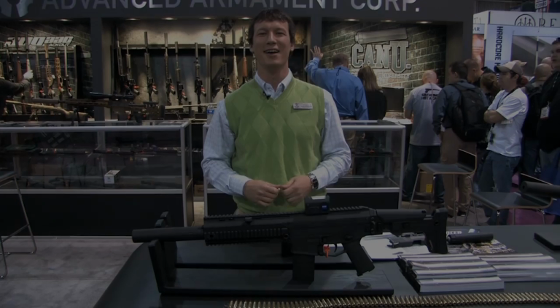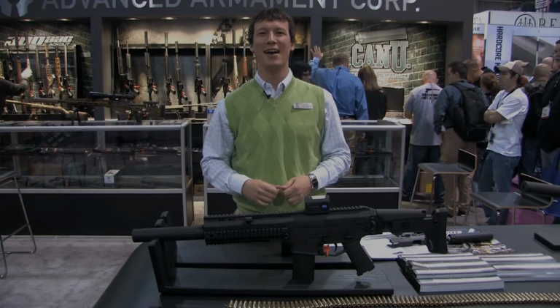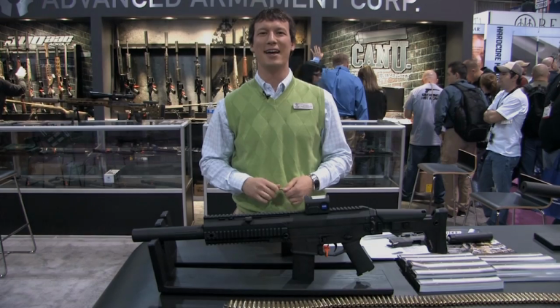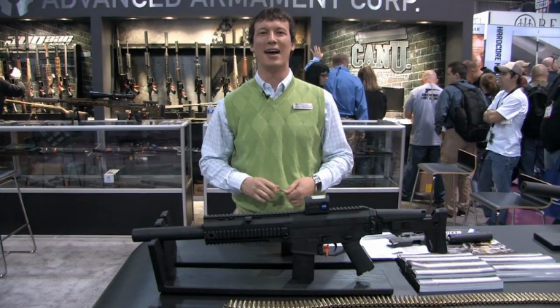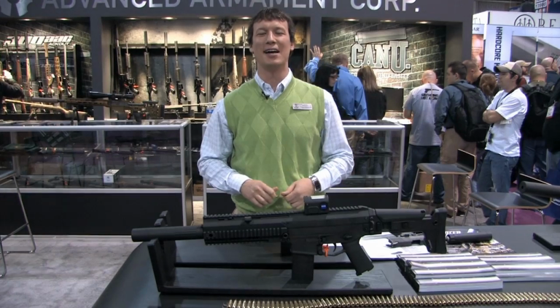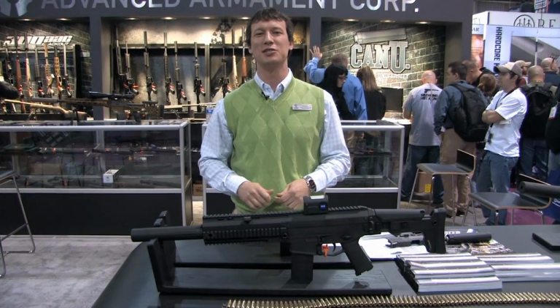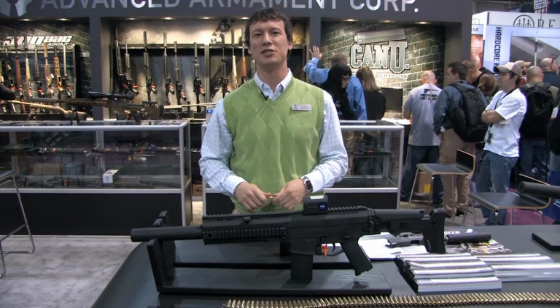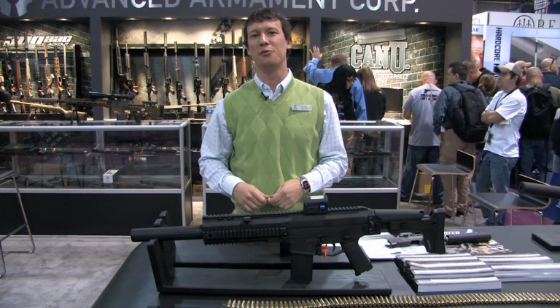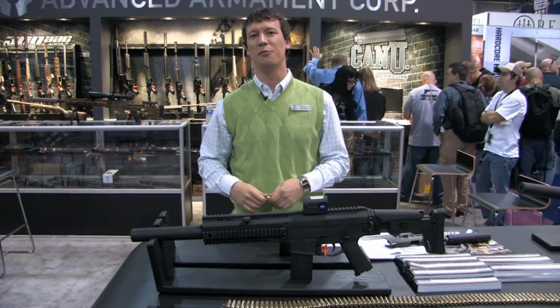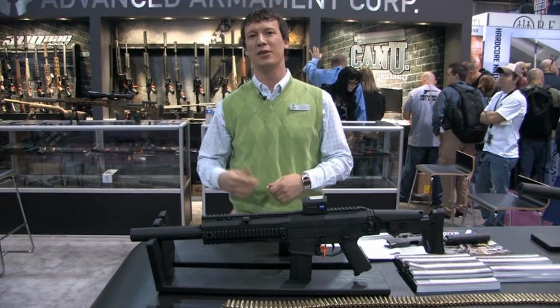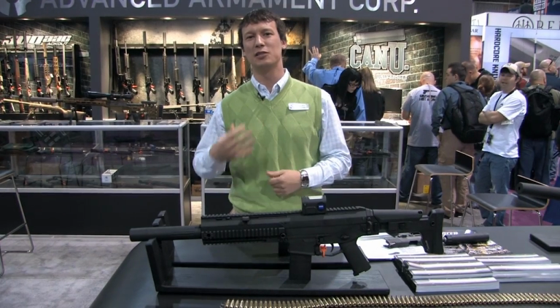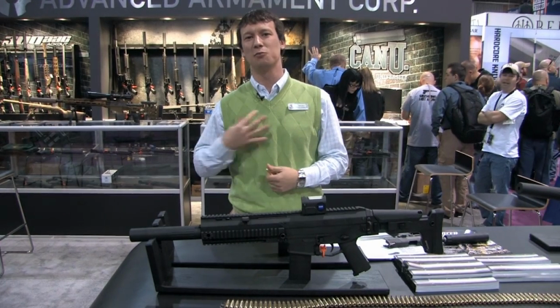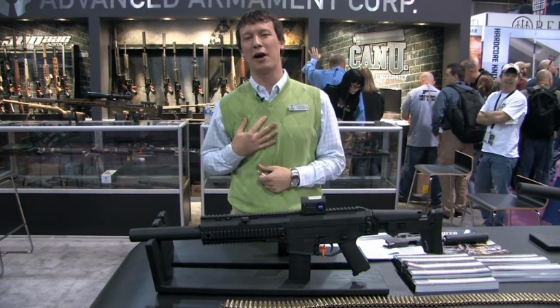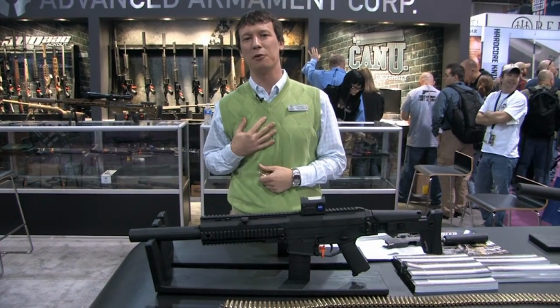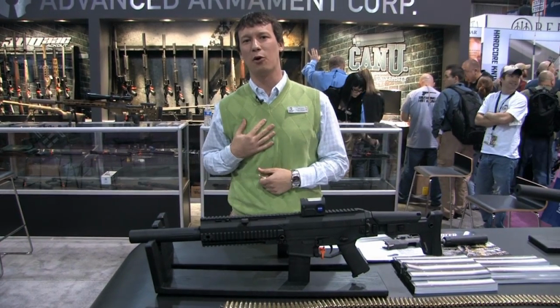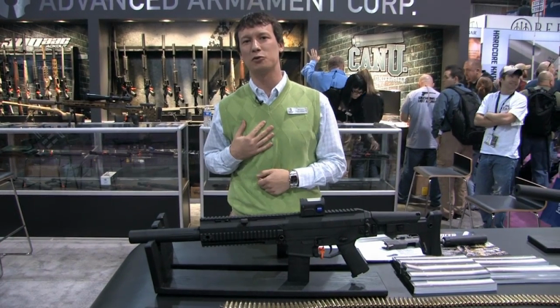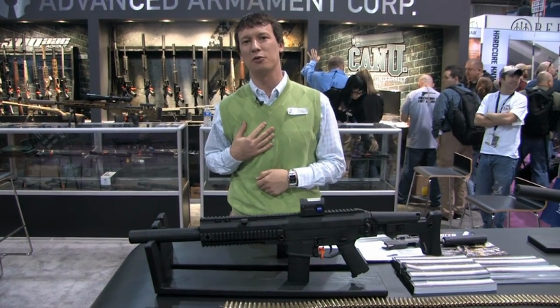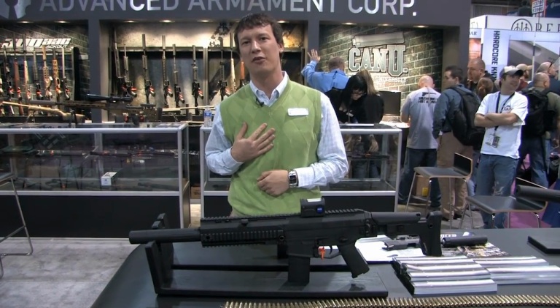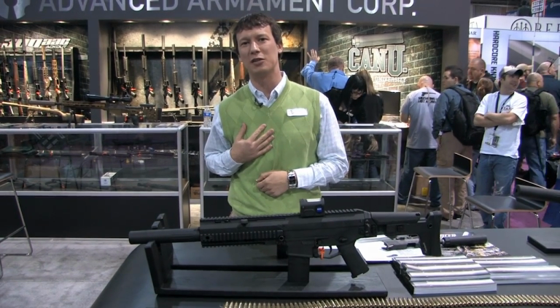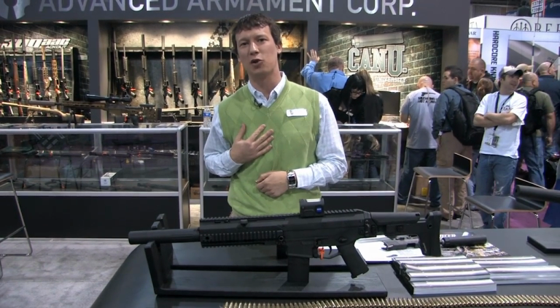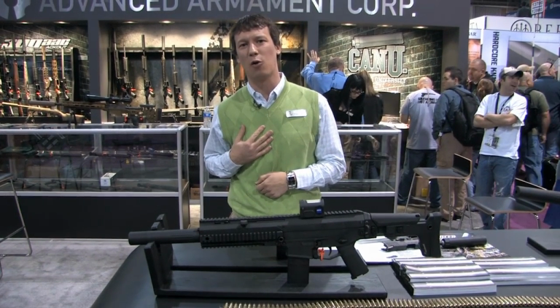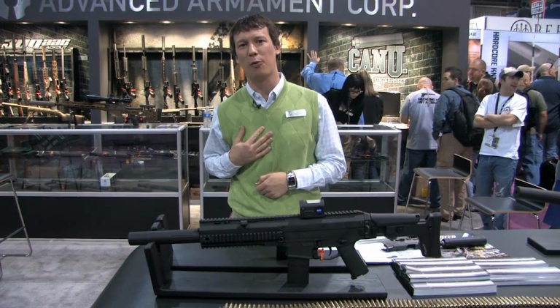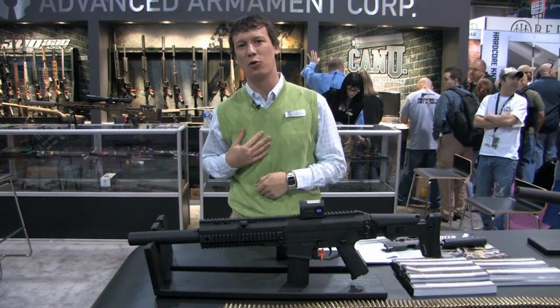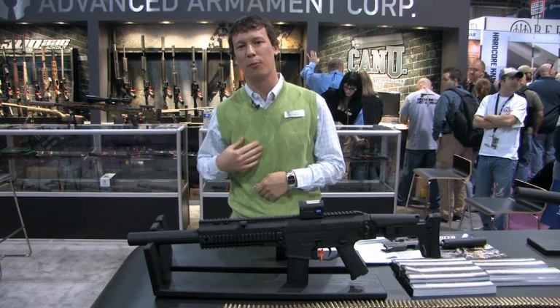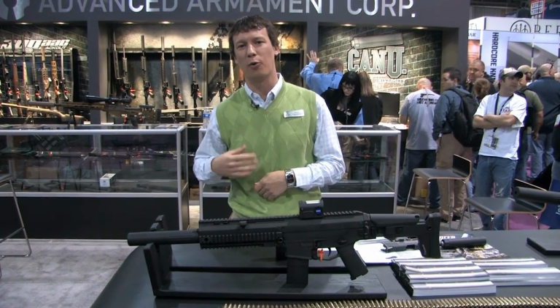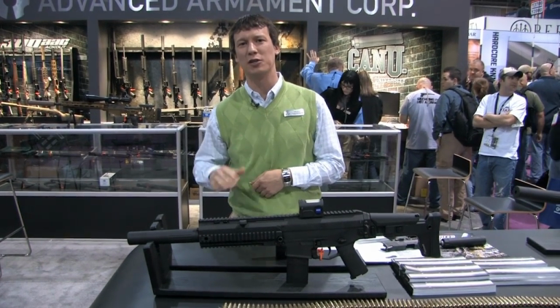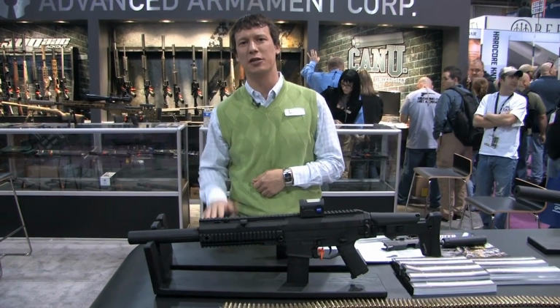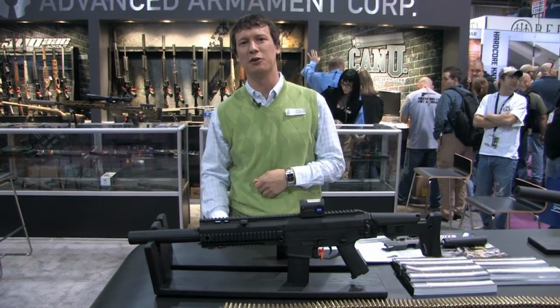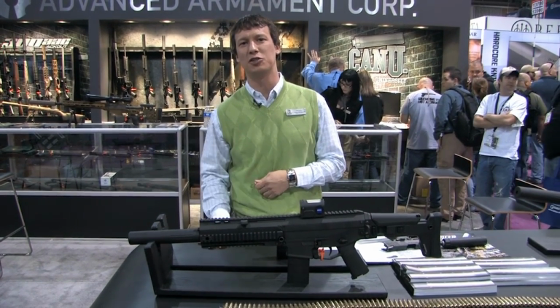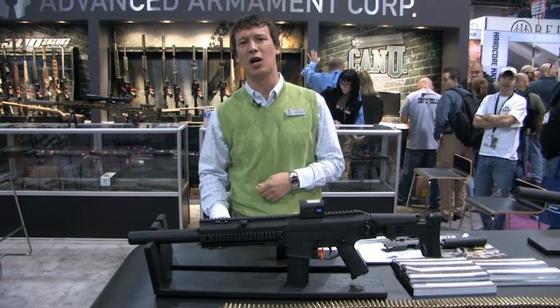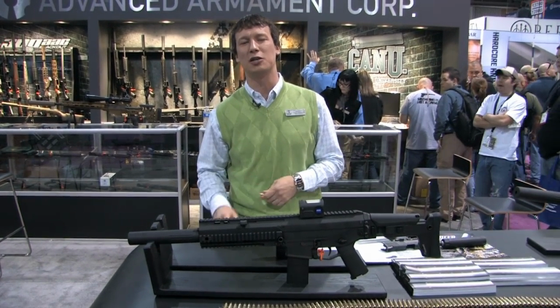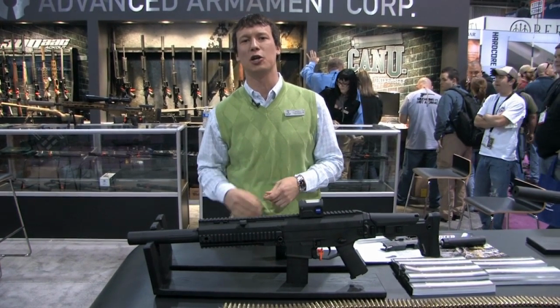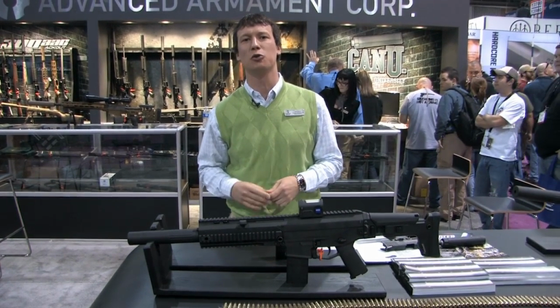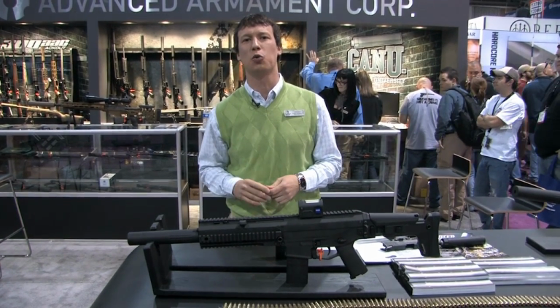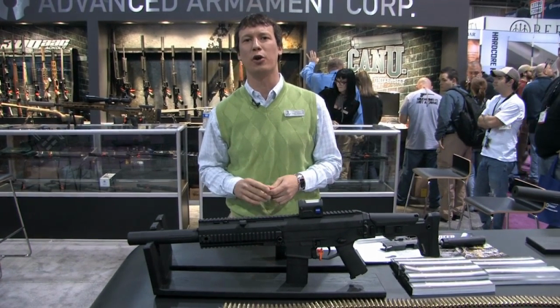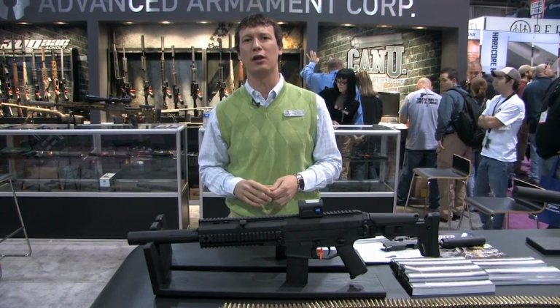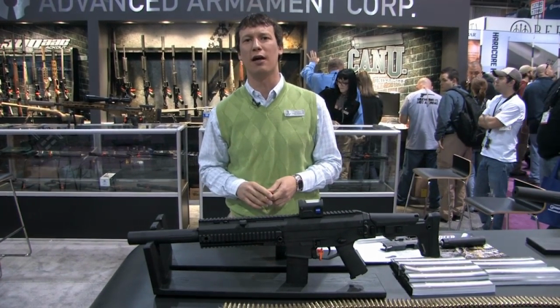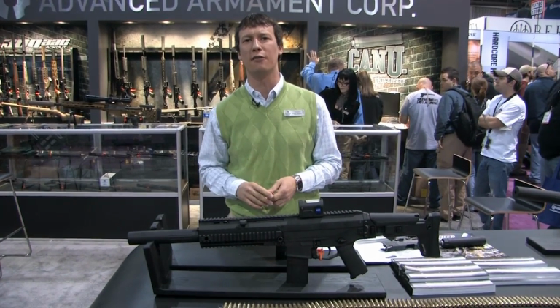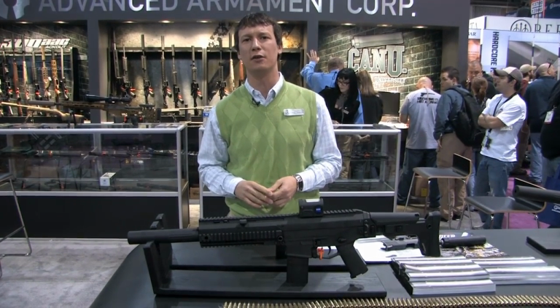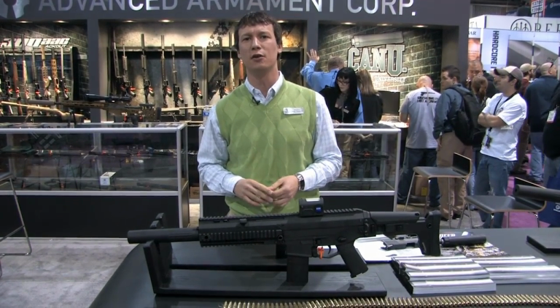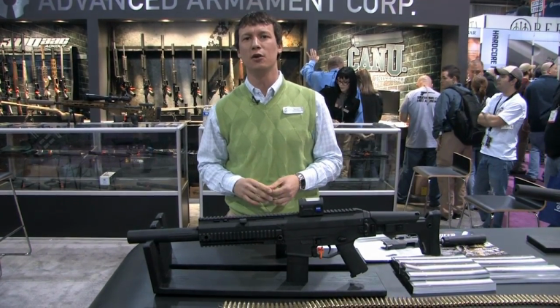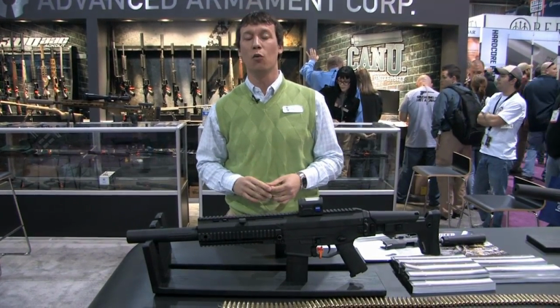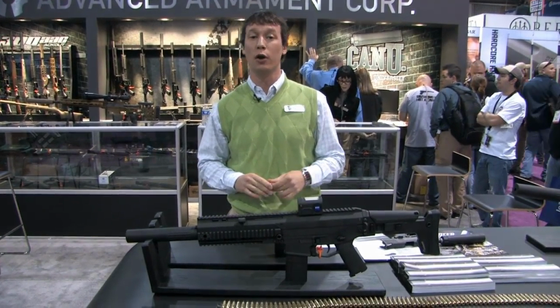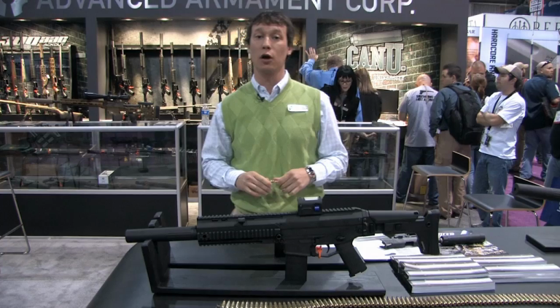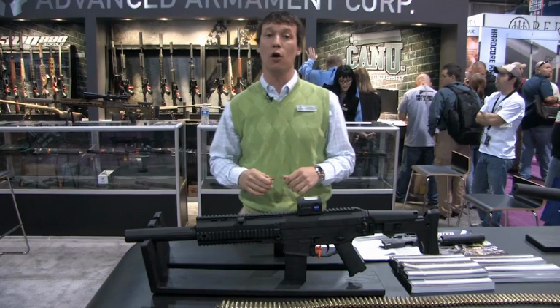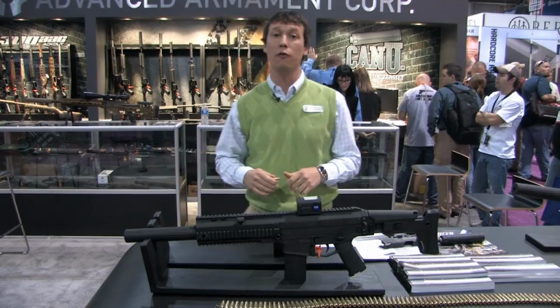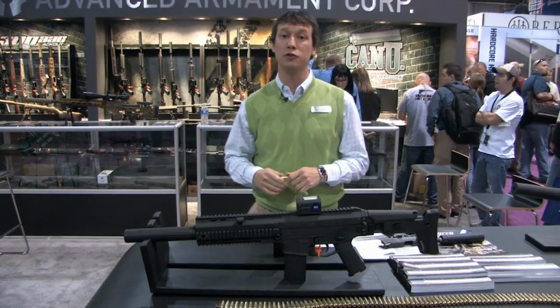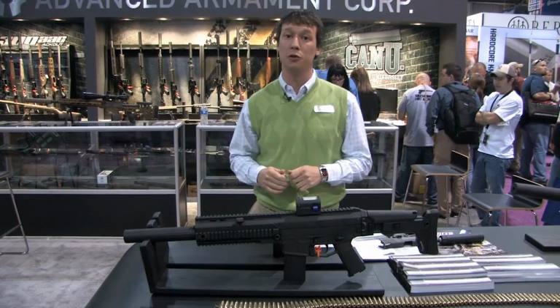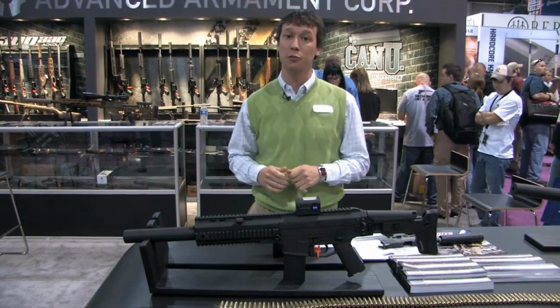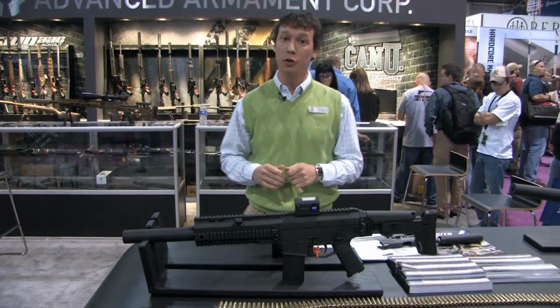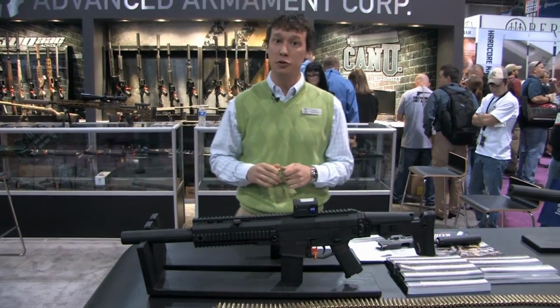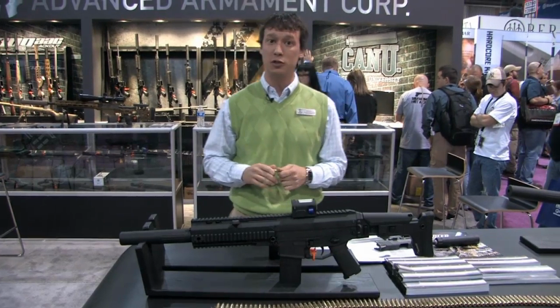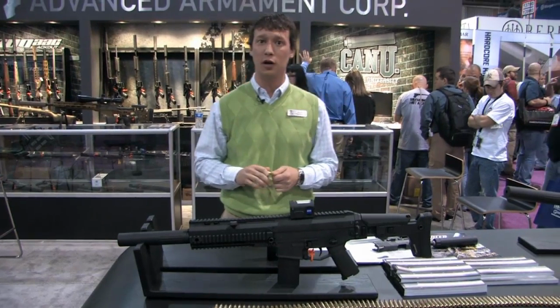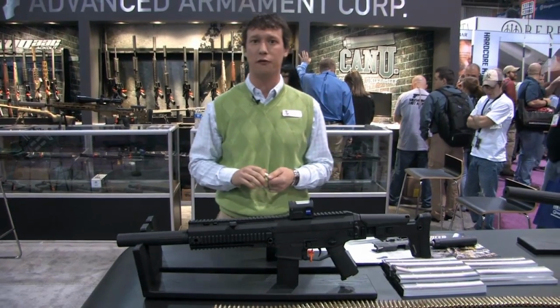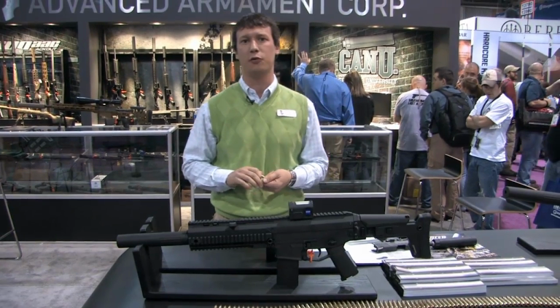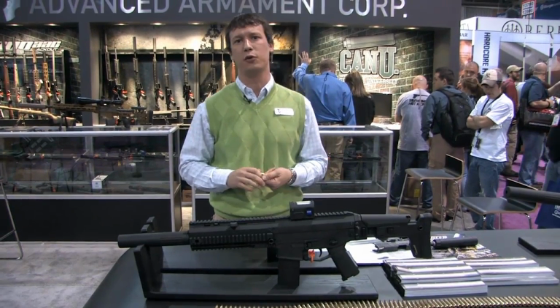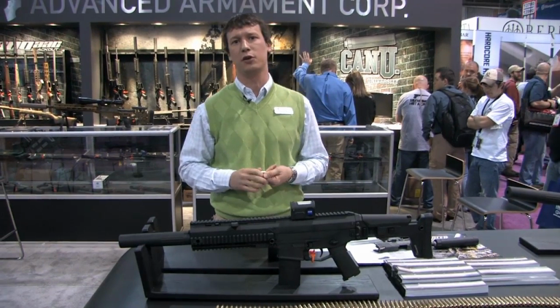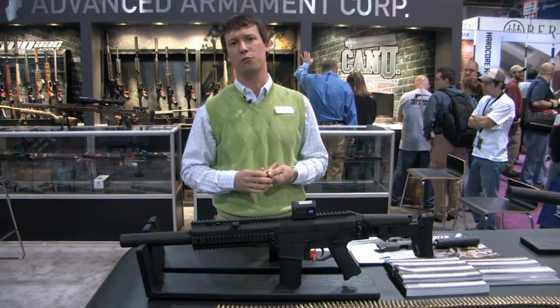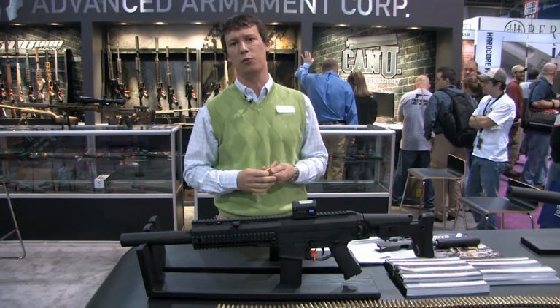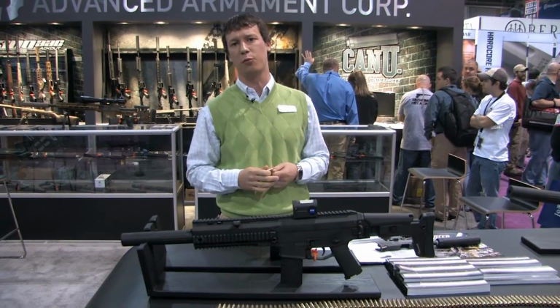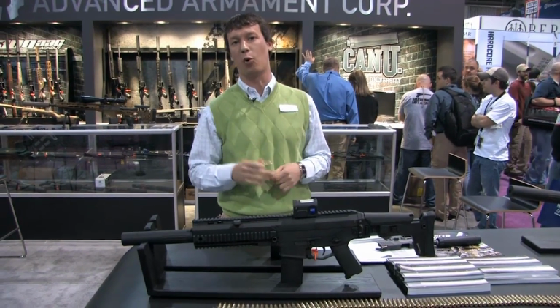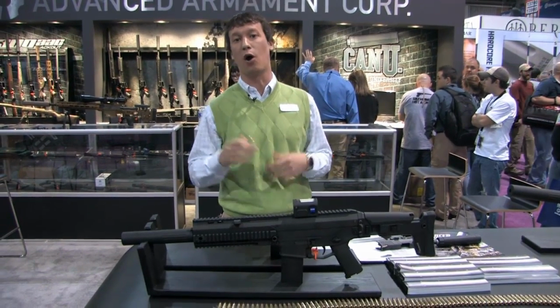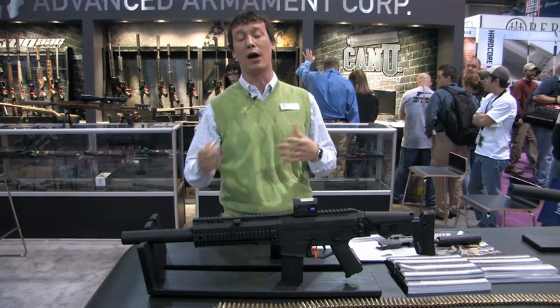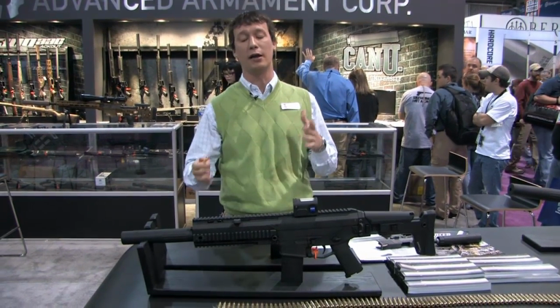Hey guys, this is Mike Murs with Advanced Armament Corporation here at SHOT Show 2011. I want to go over some new stuff that we've brought.